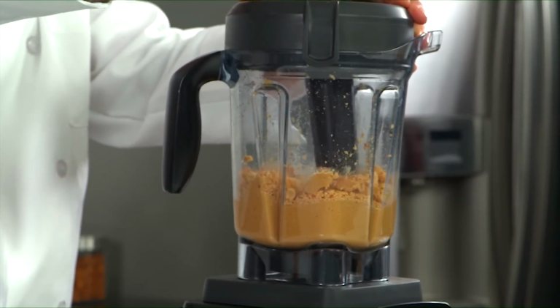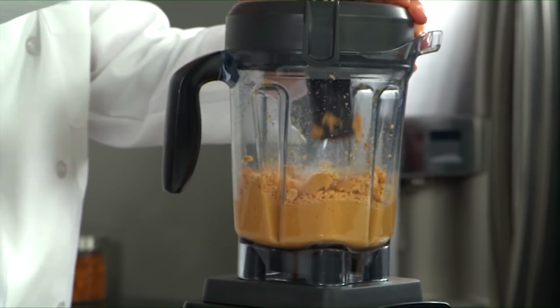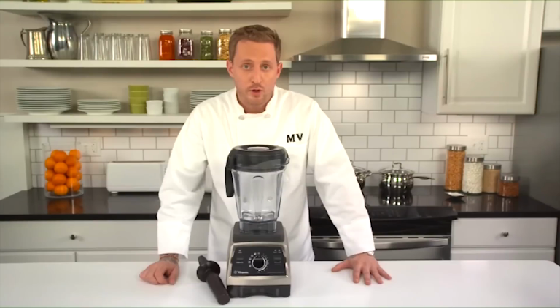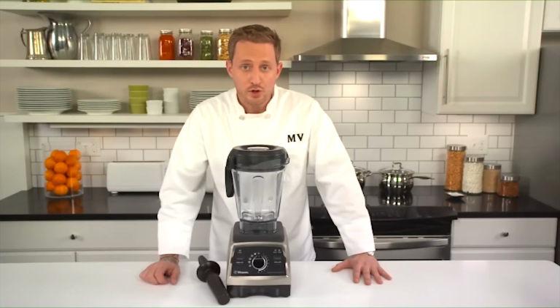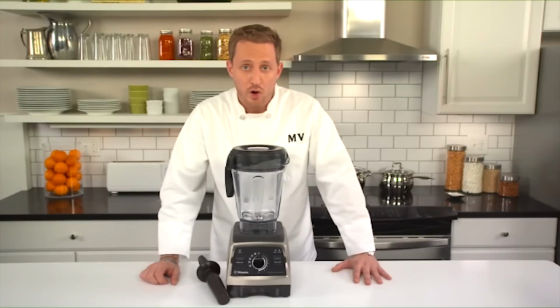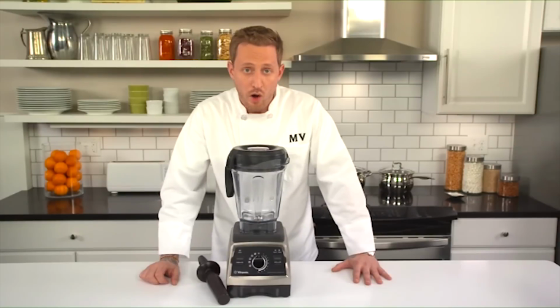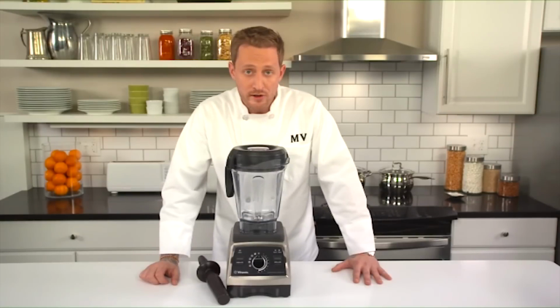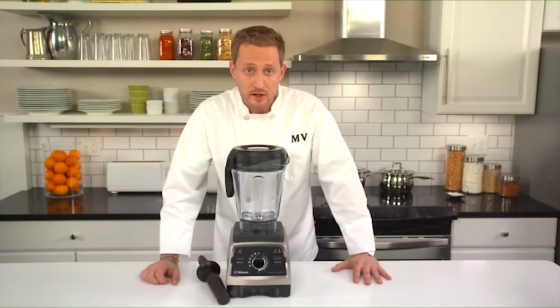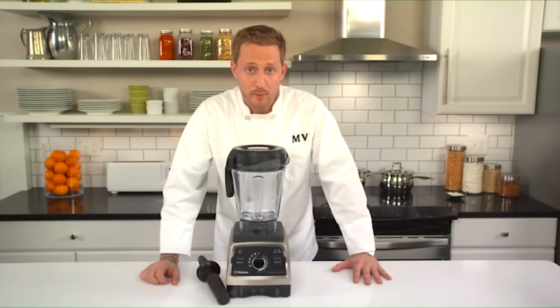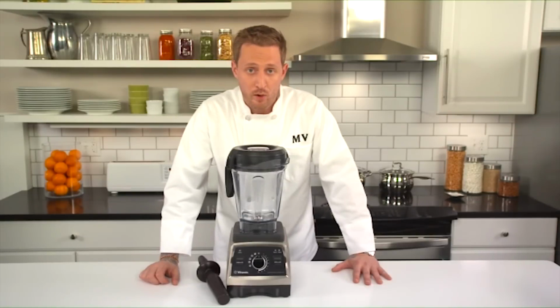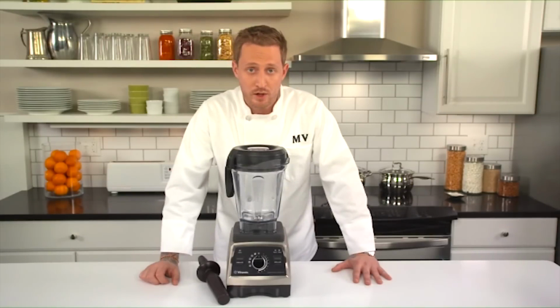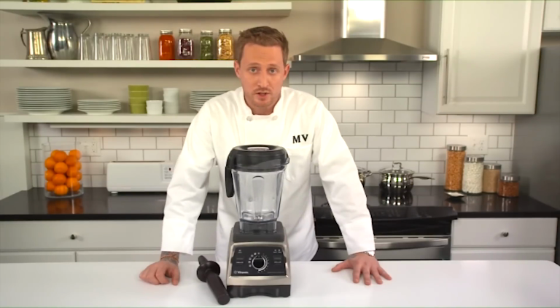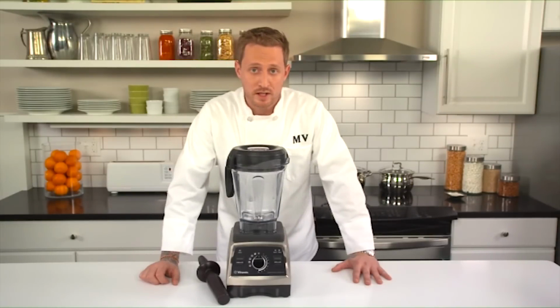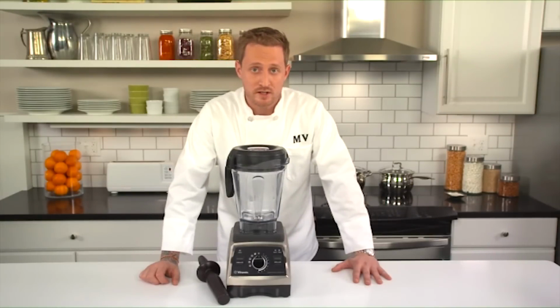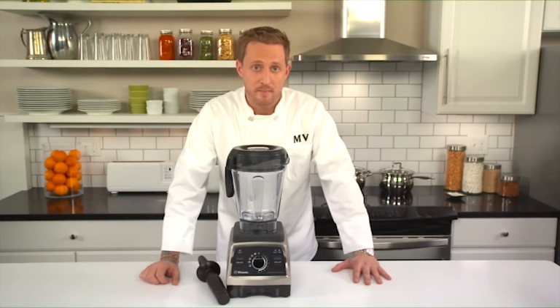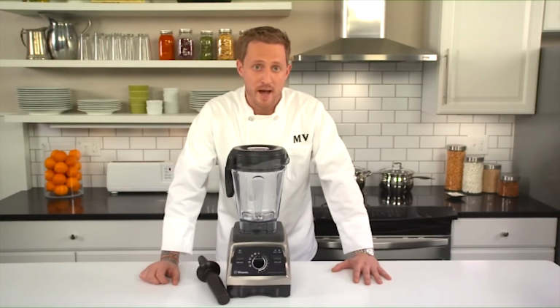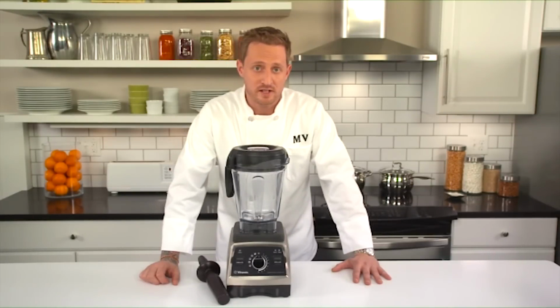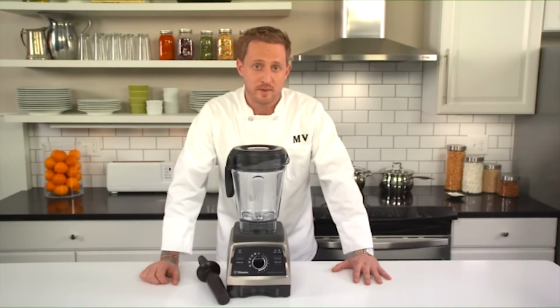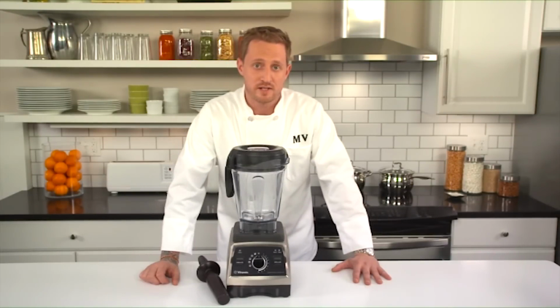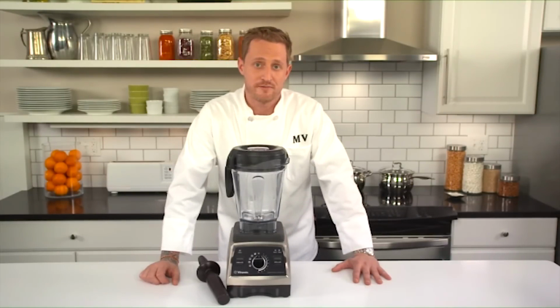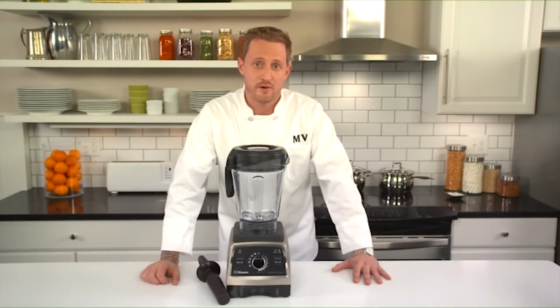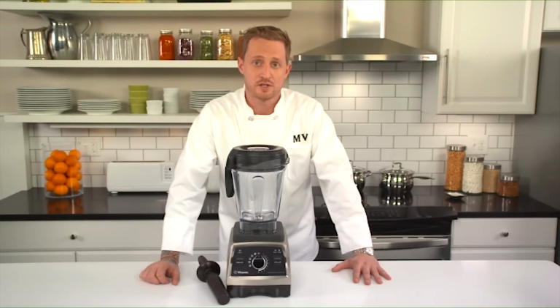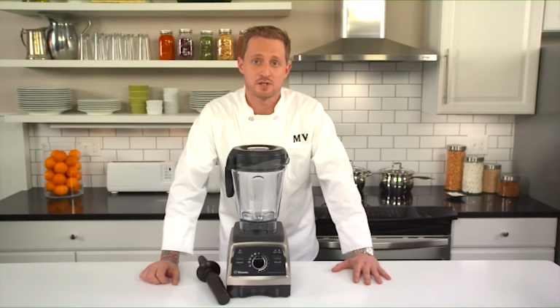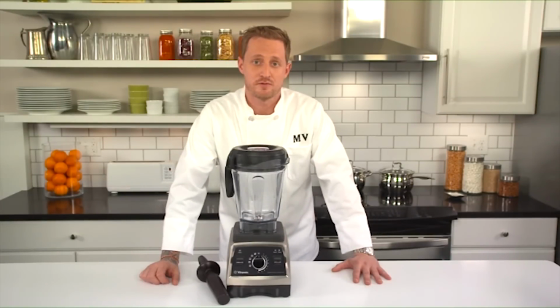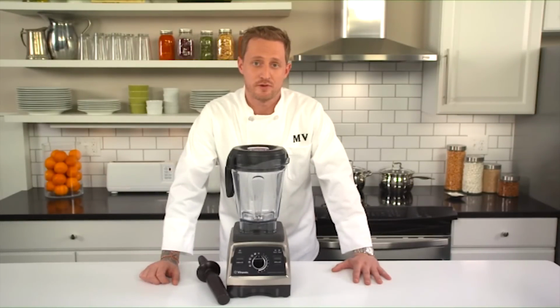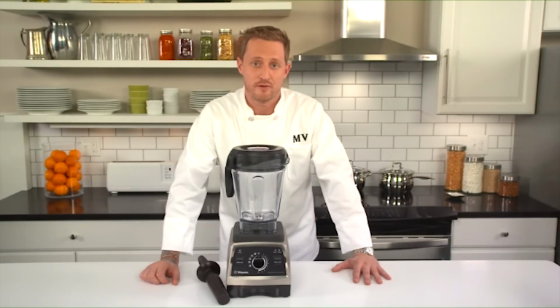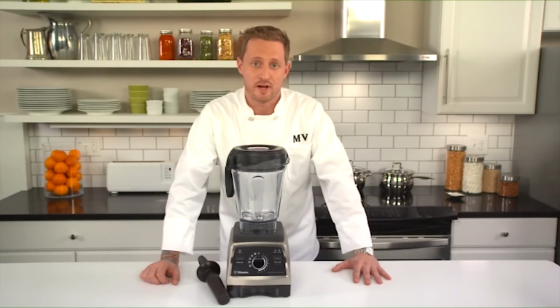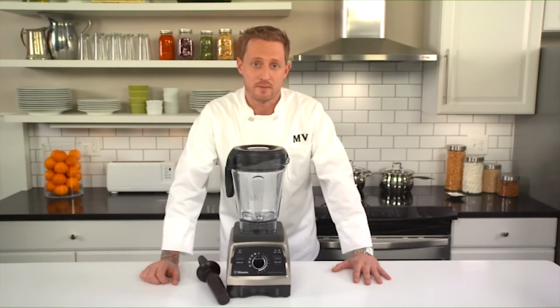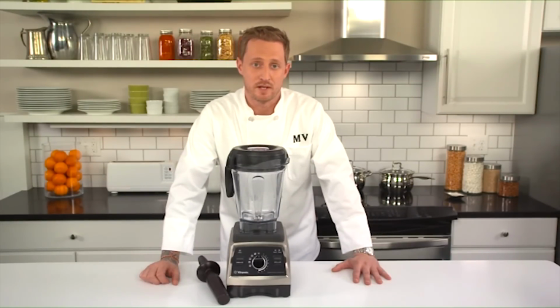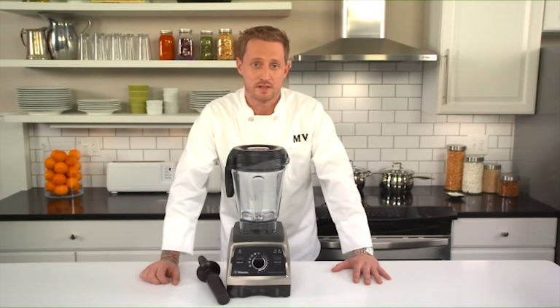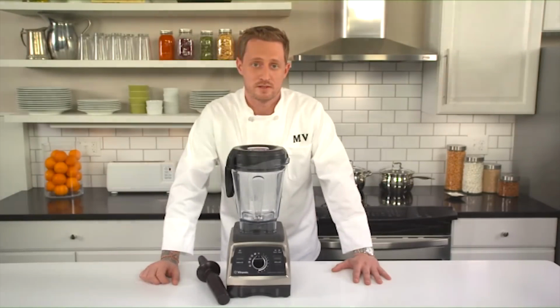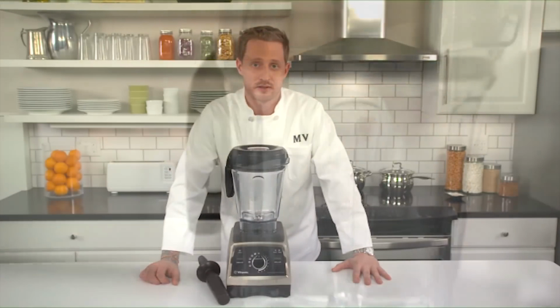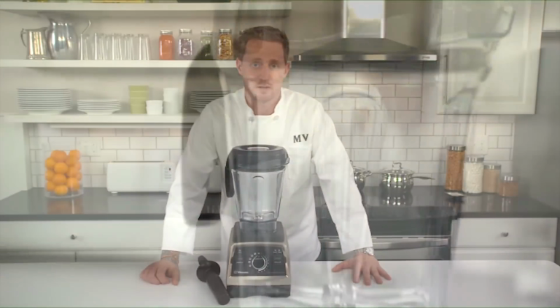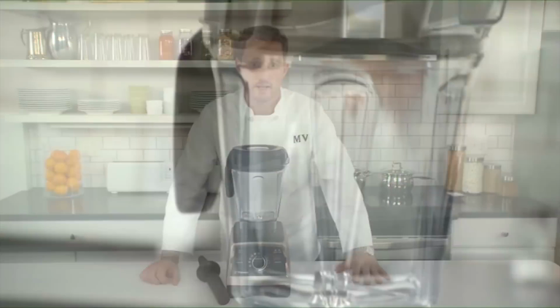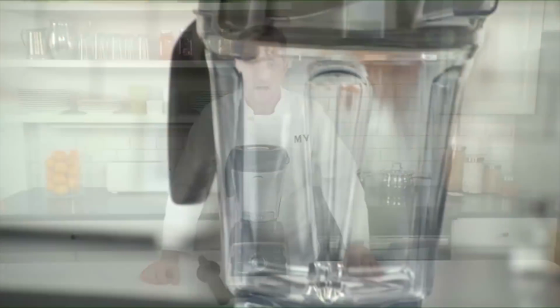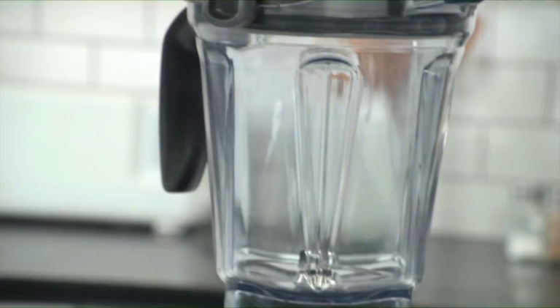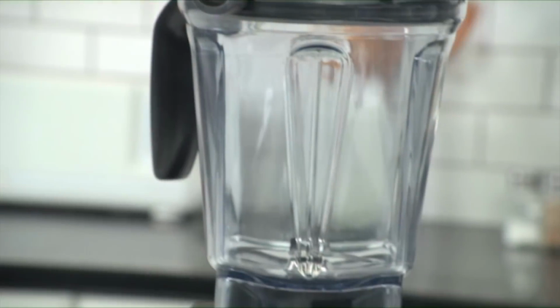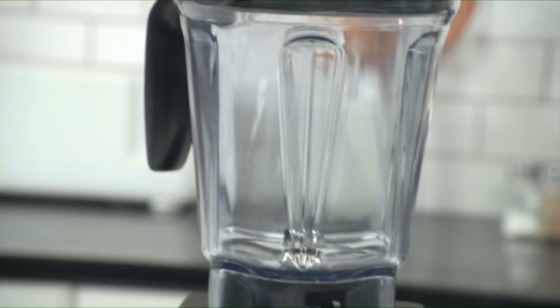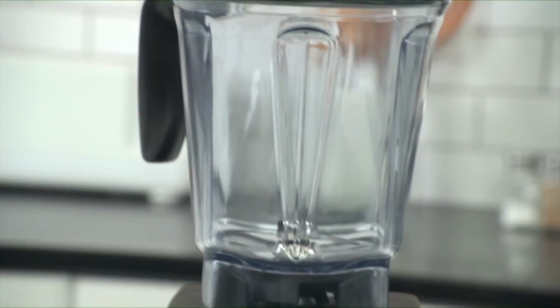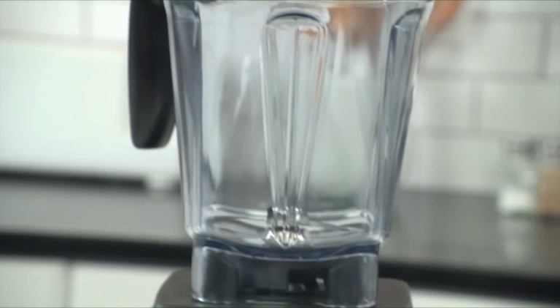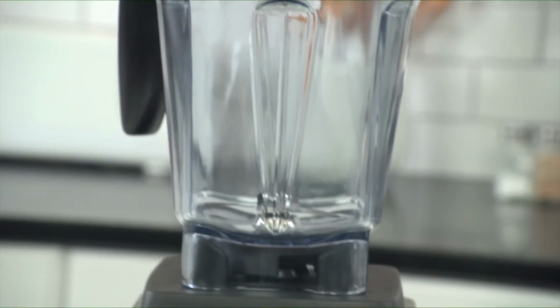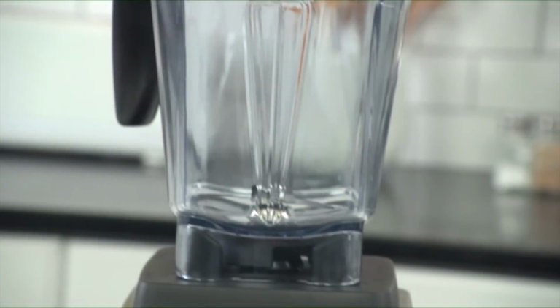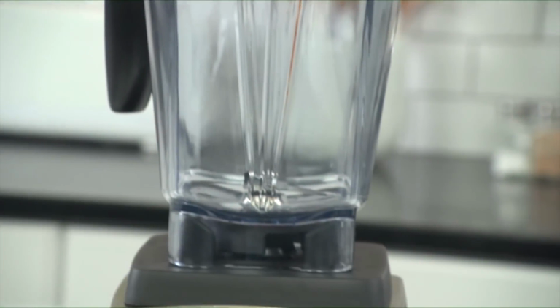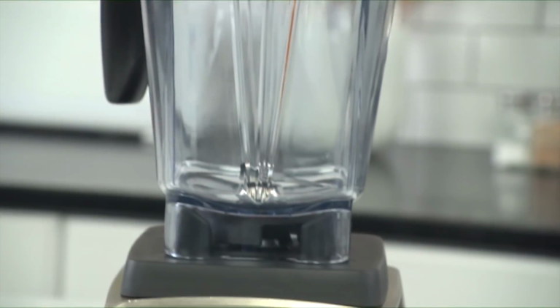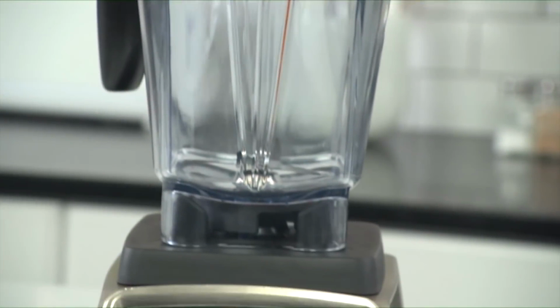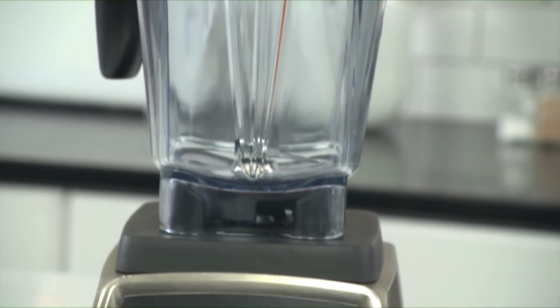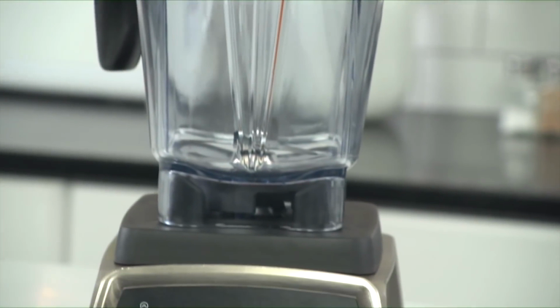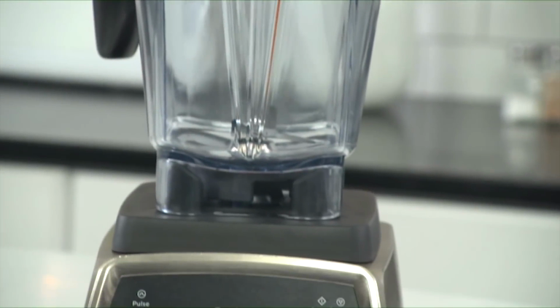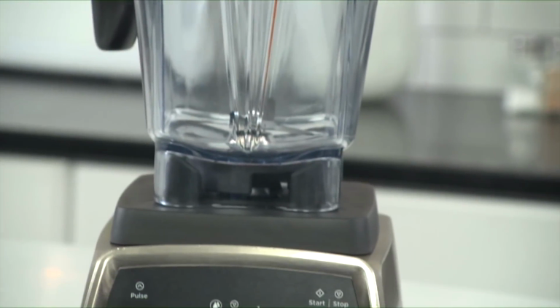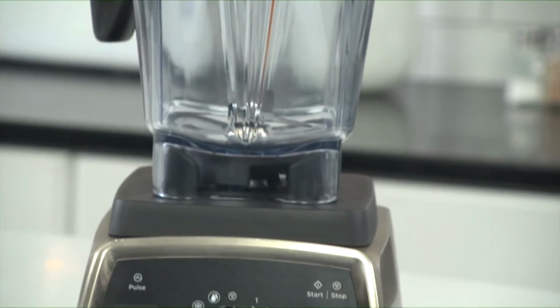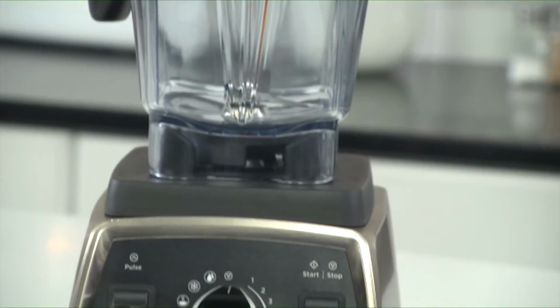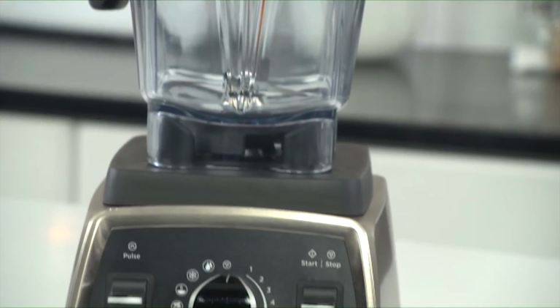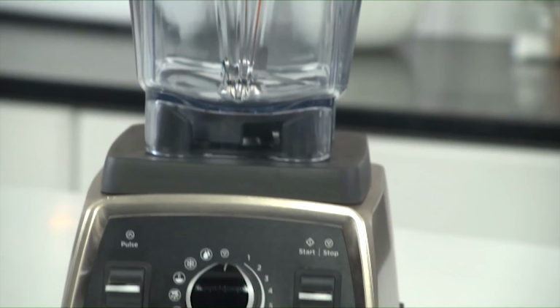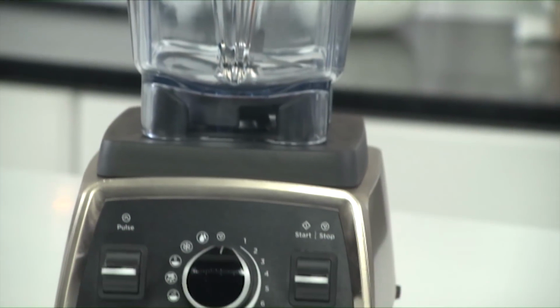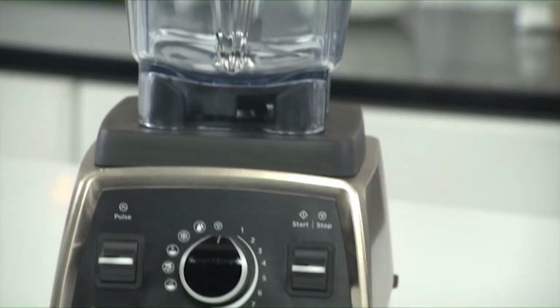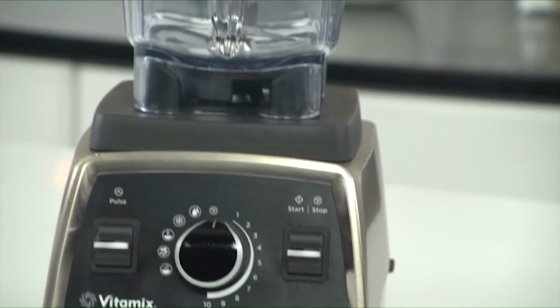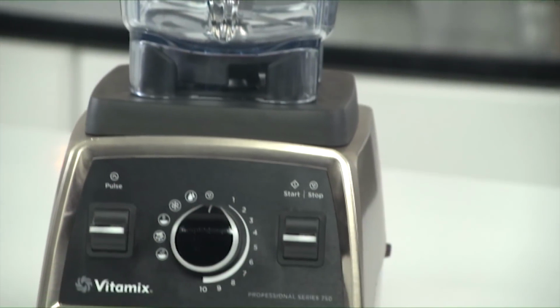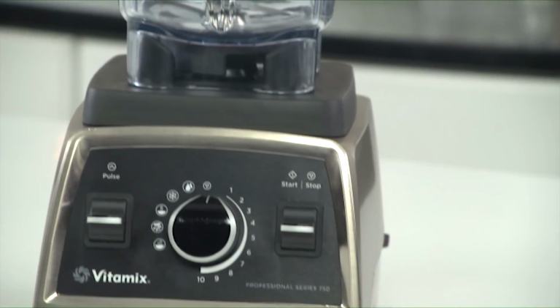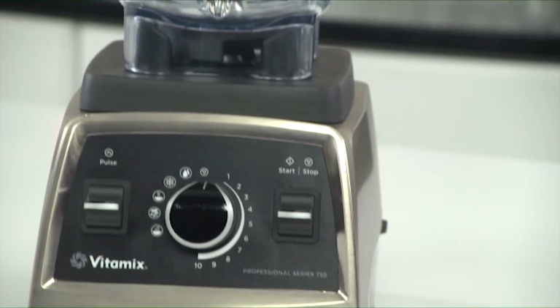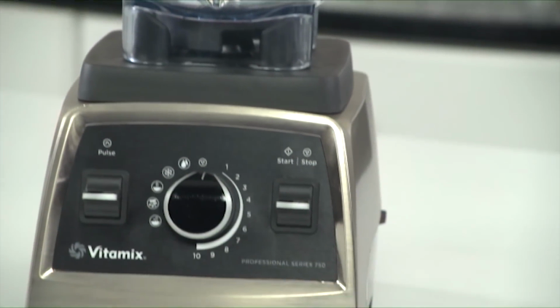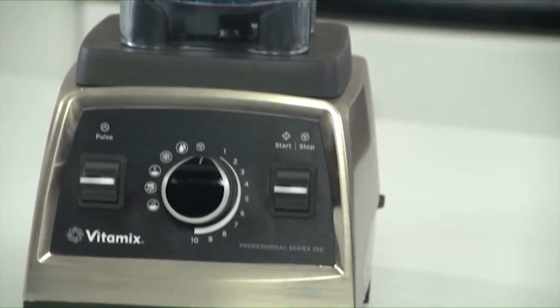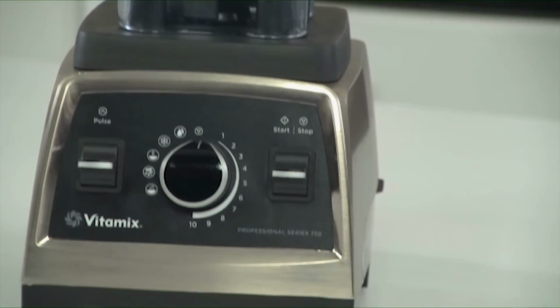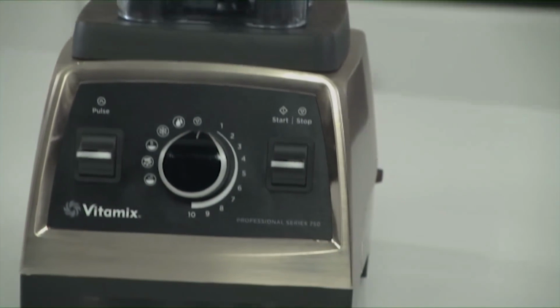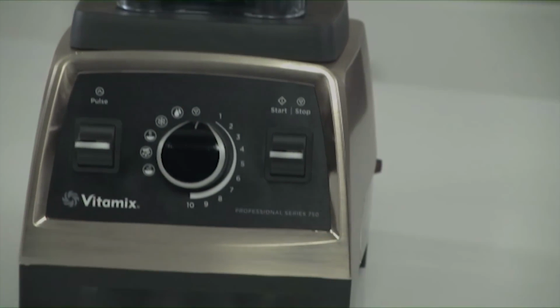Those are all the components you need to maximize the functions of your Vitamix. Now that you're familiarized with your new machine, let's take a look at some of the recipes you can make.